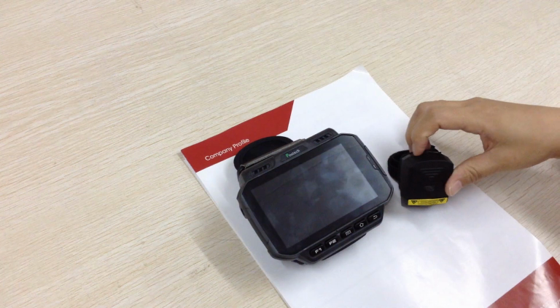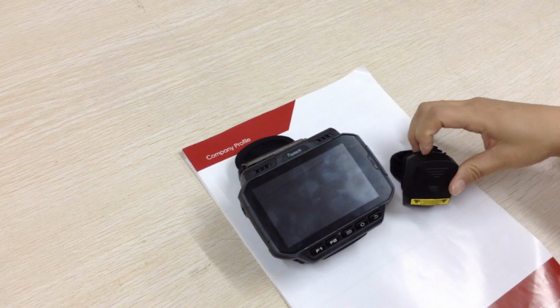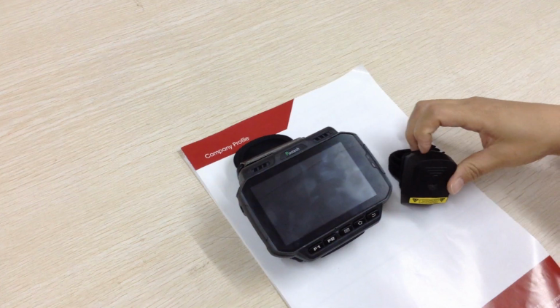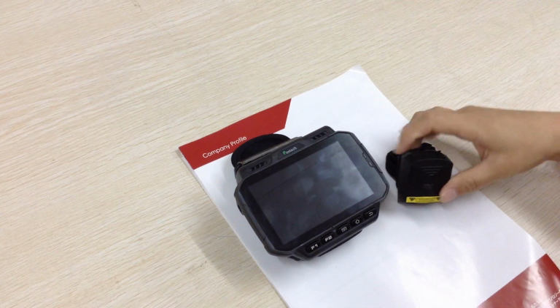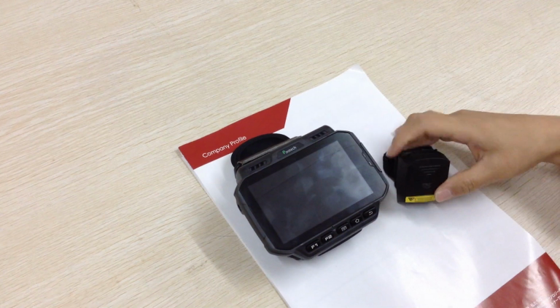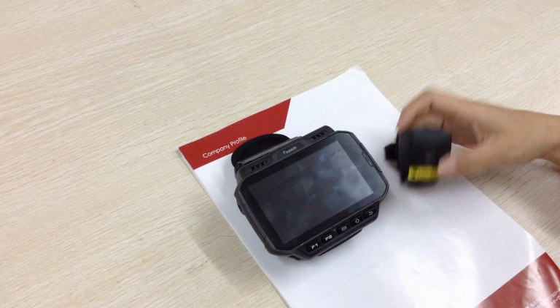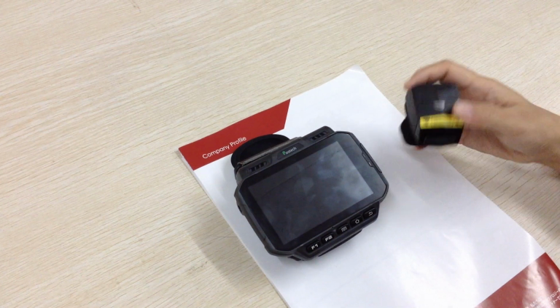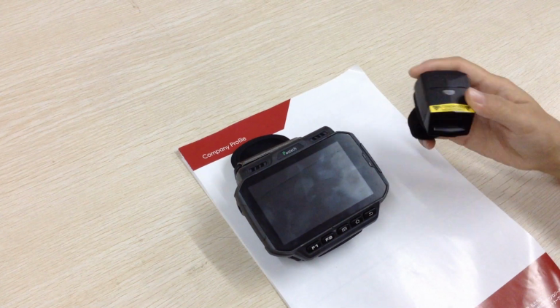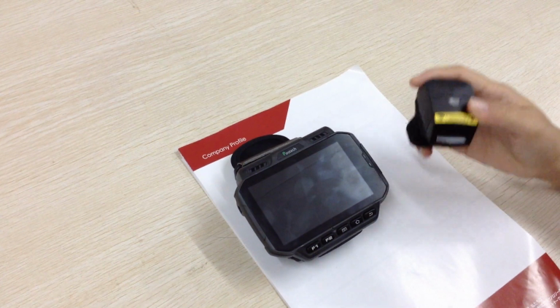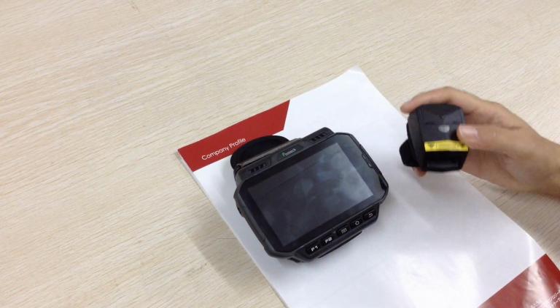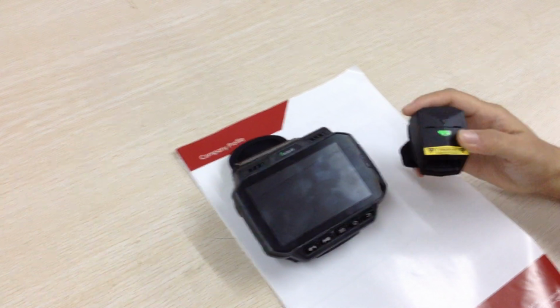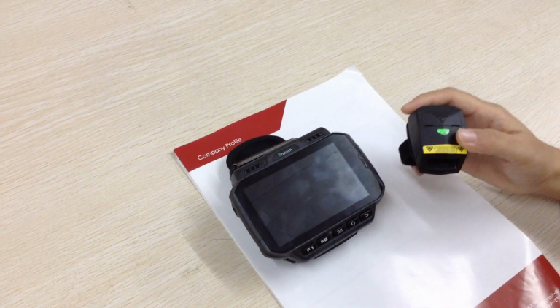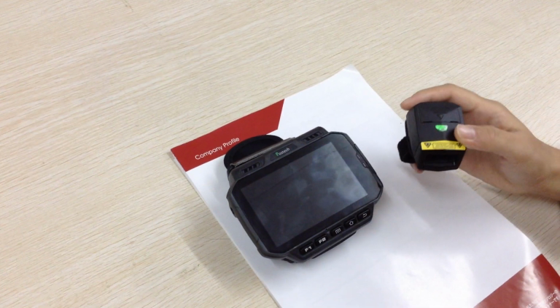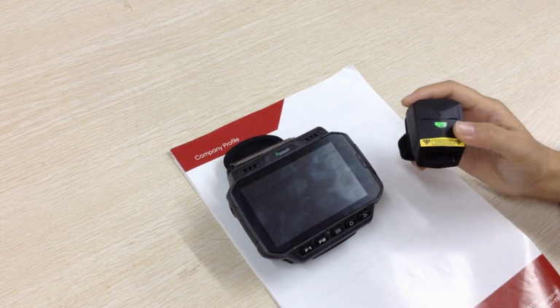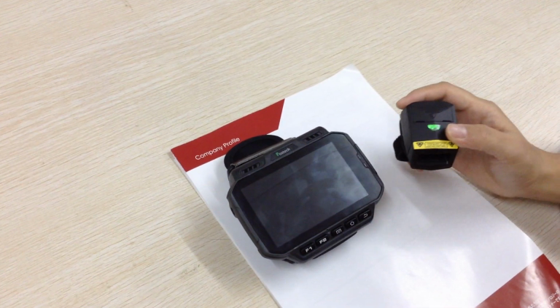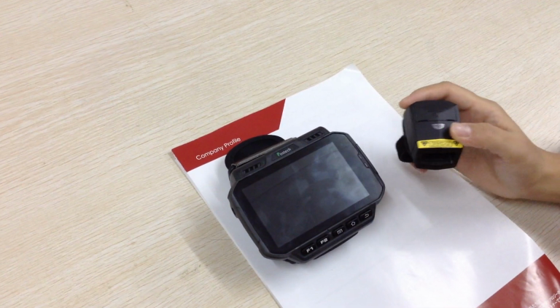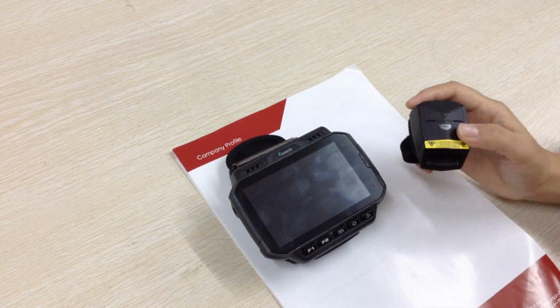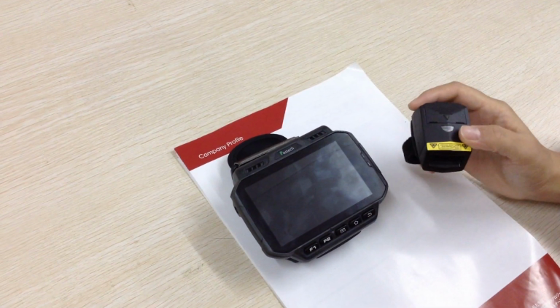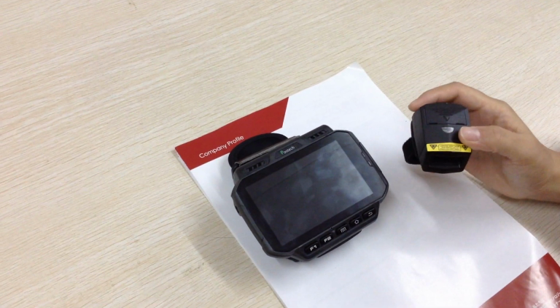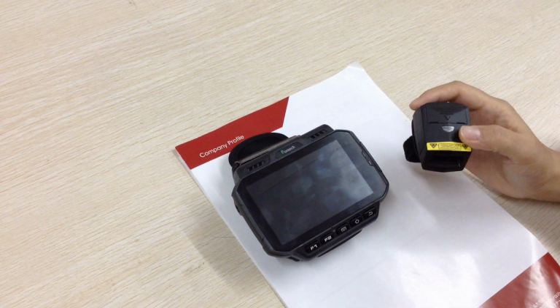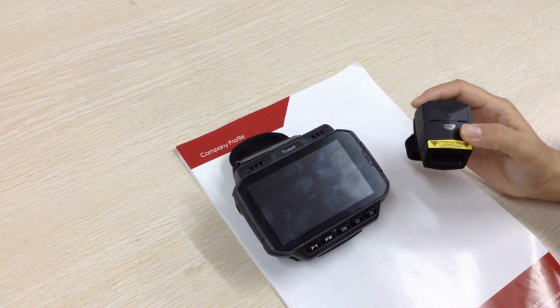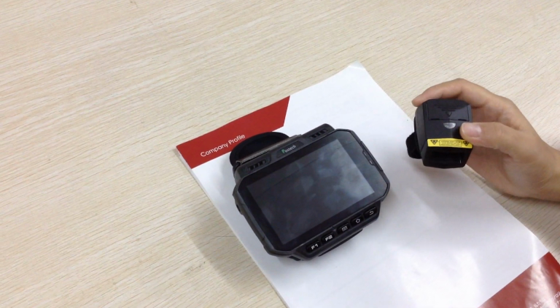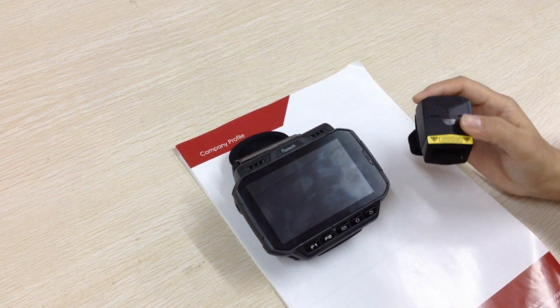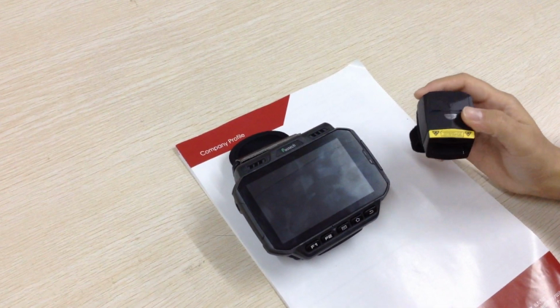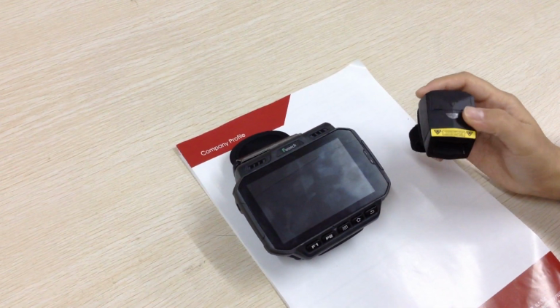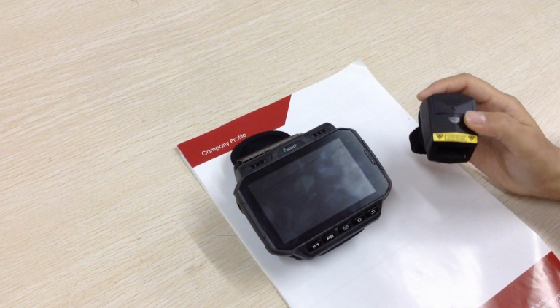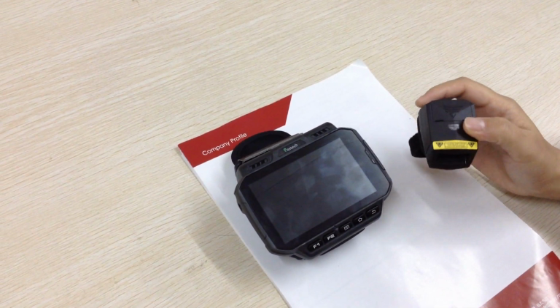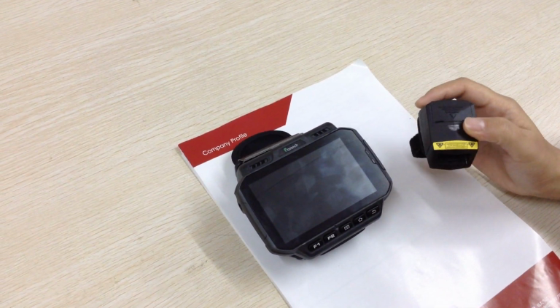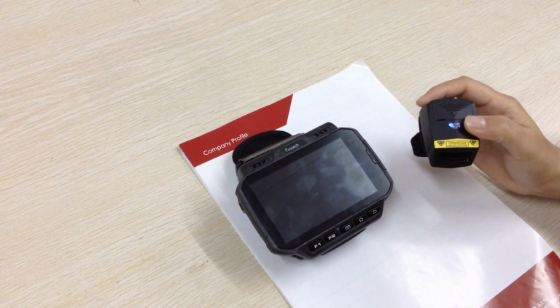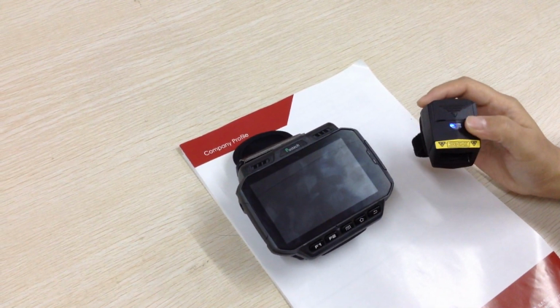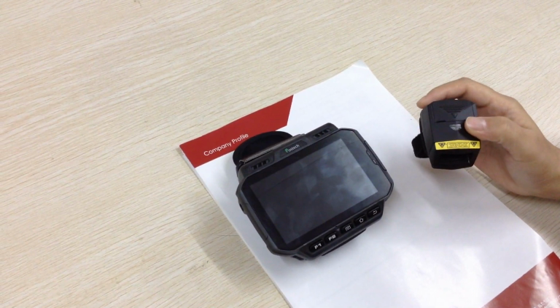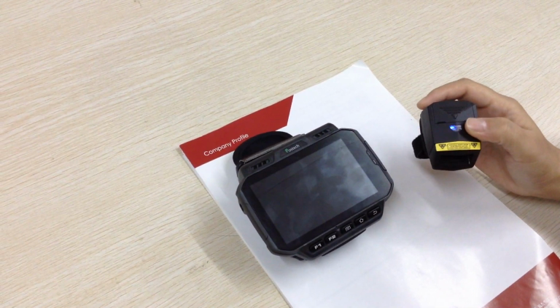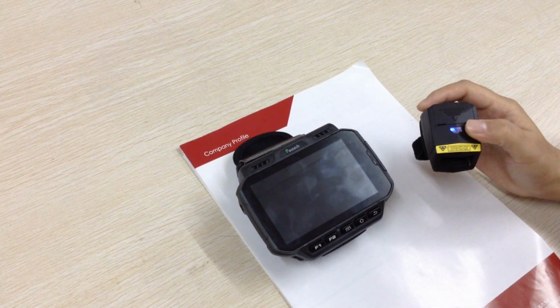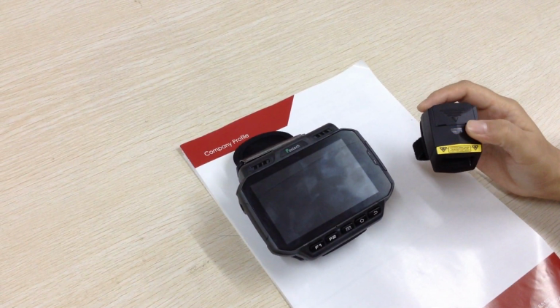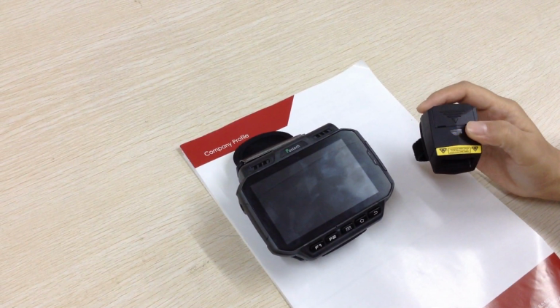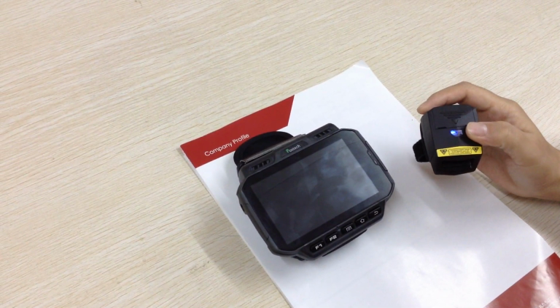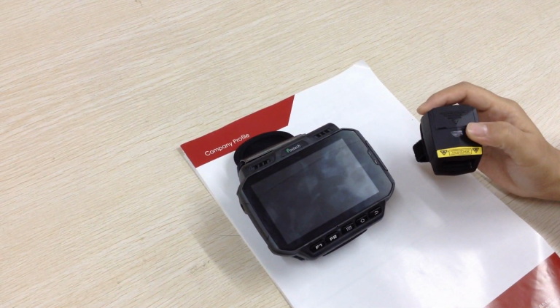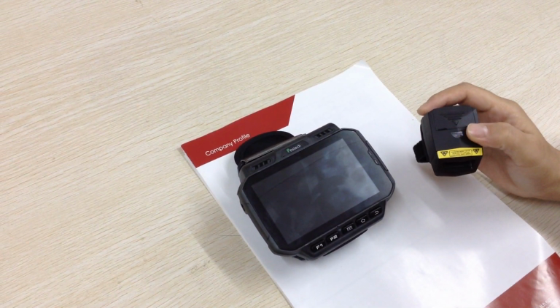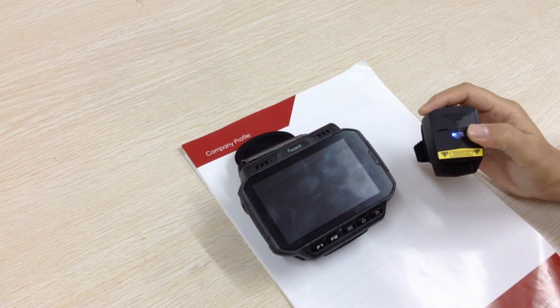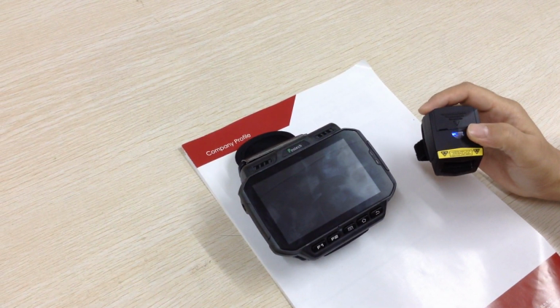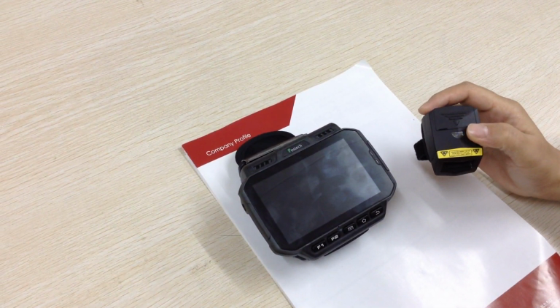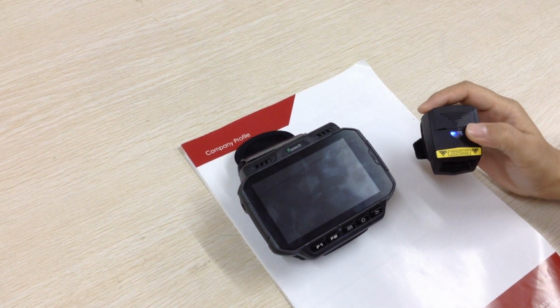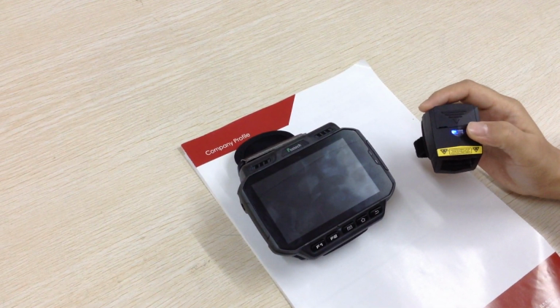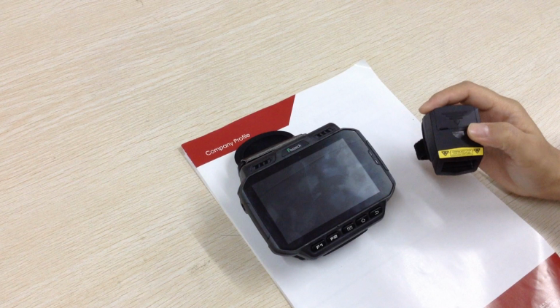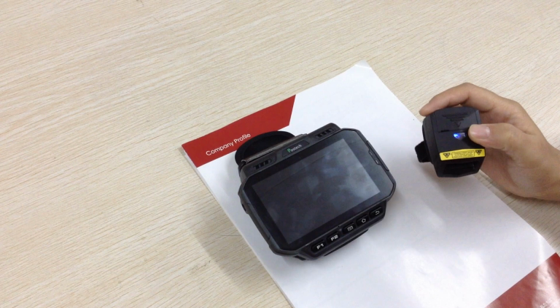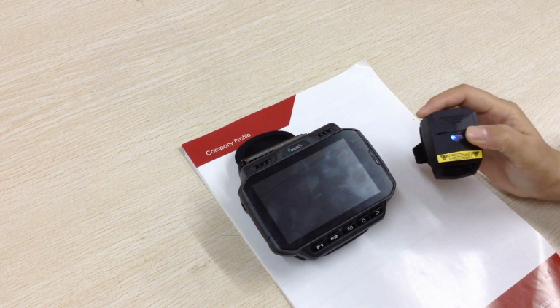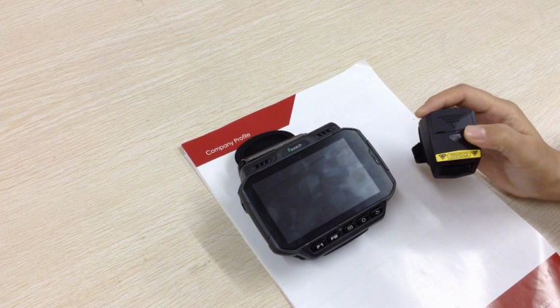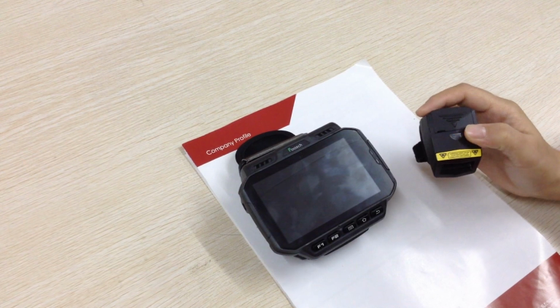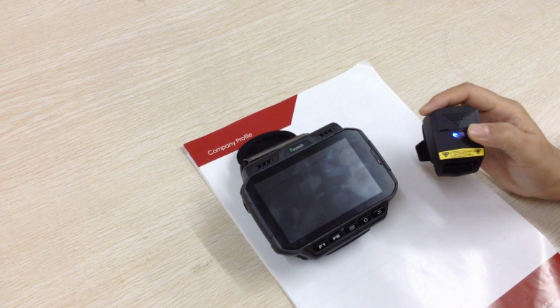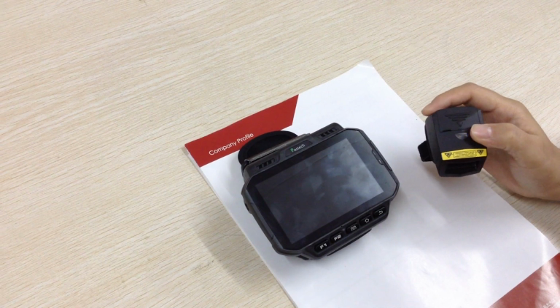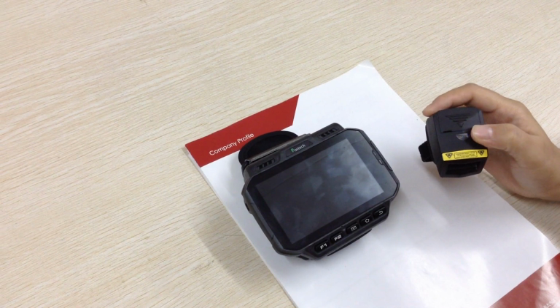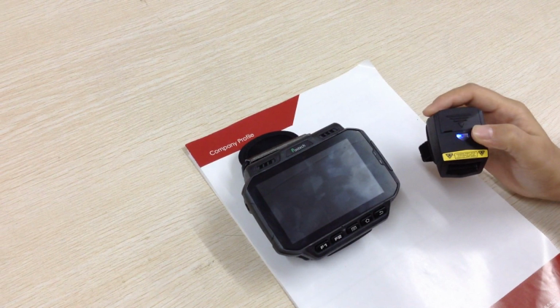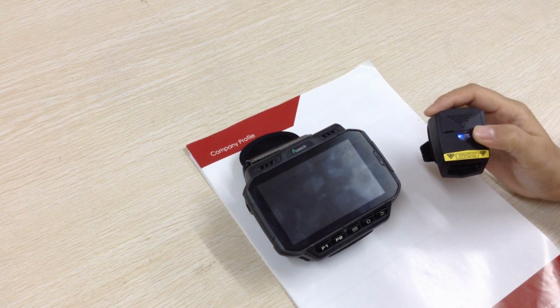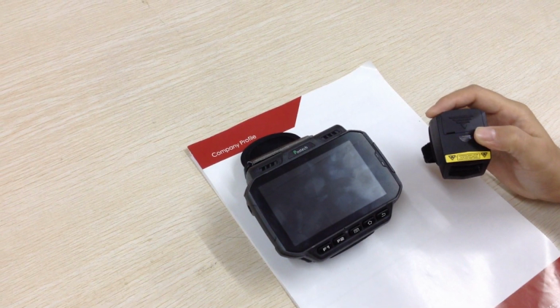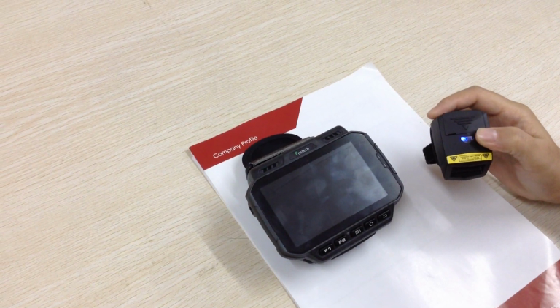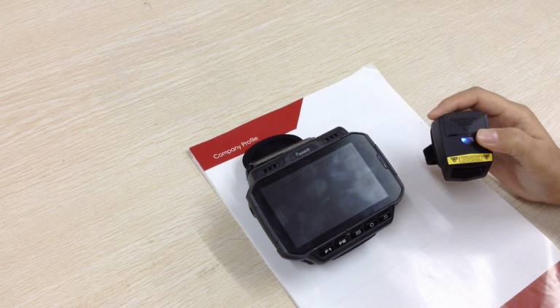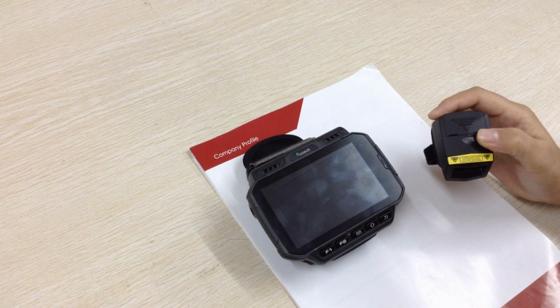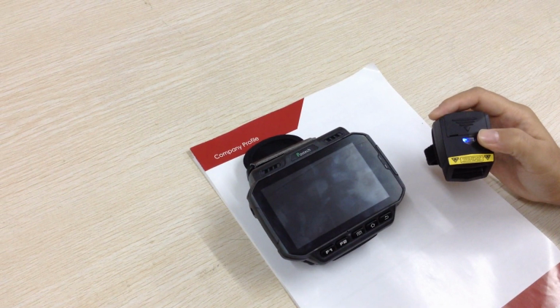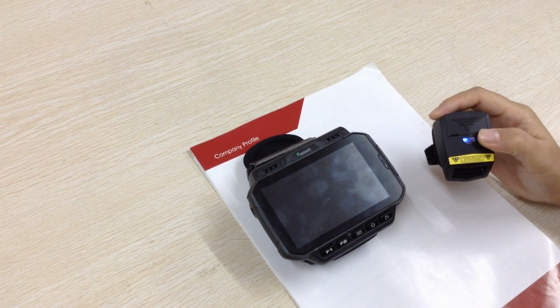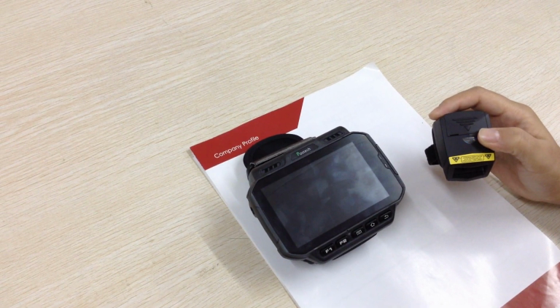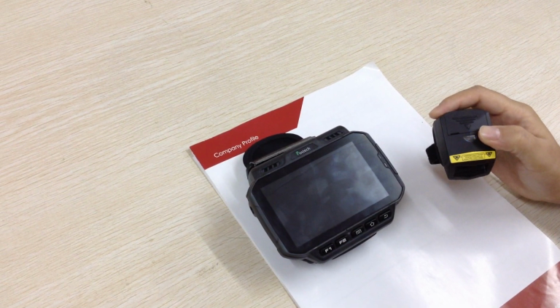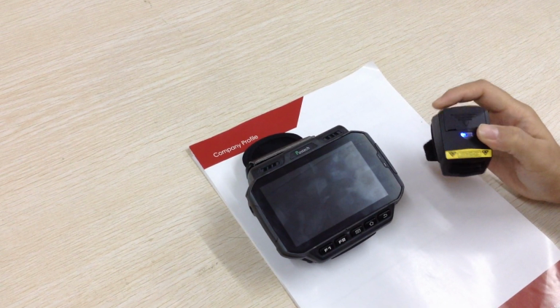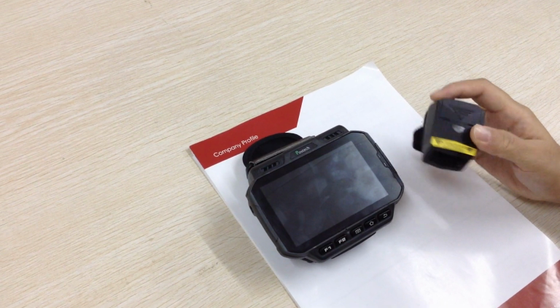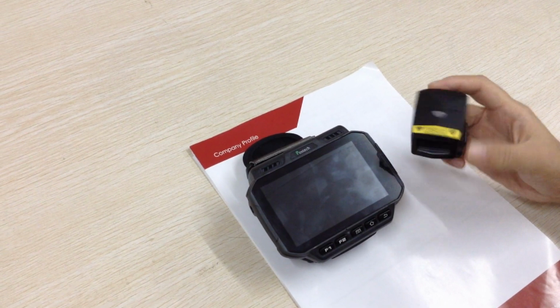Hello everyone. Today I show you our ring scanner matching with the newest type wearable data terminal.